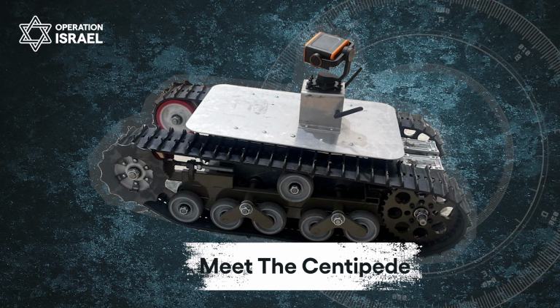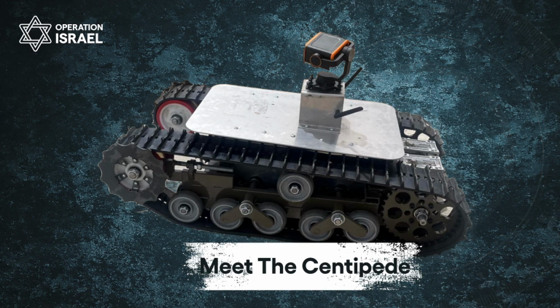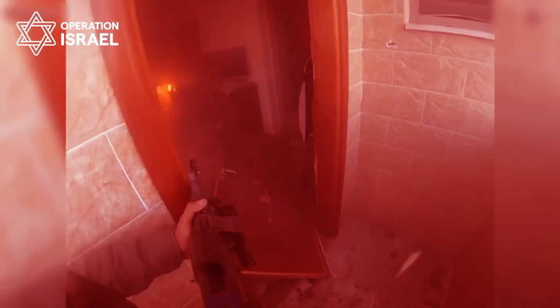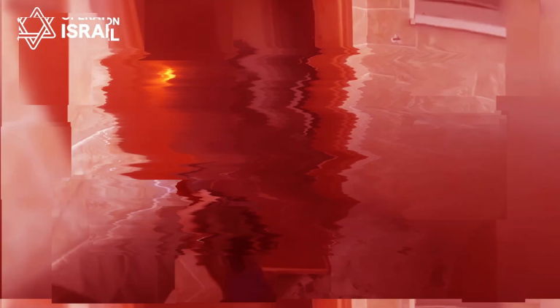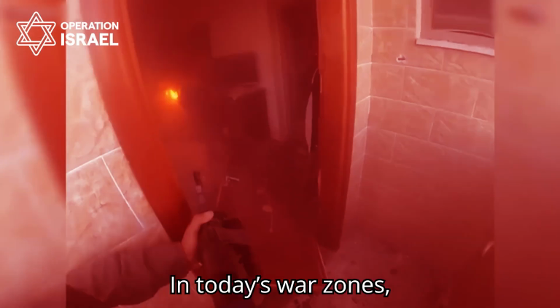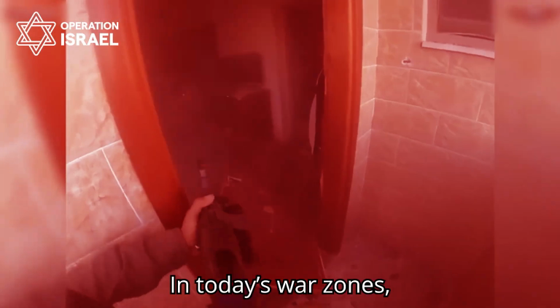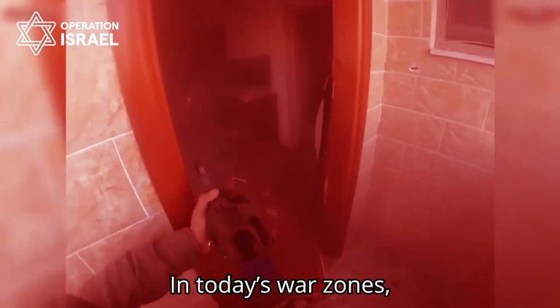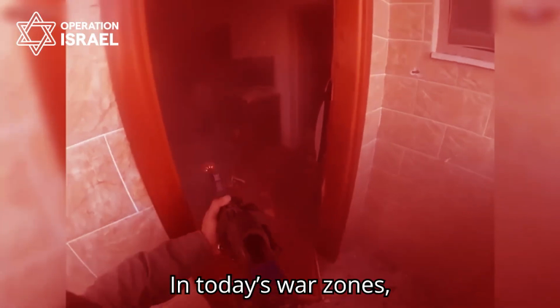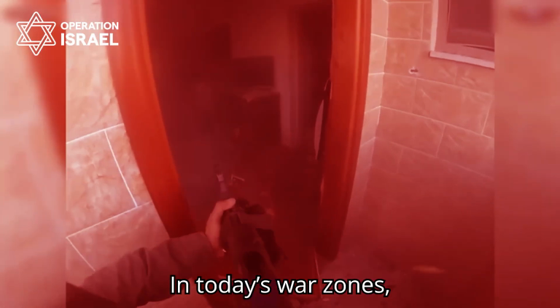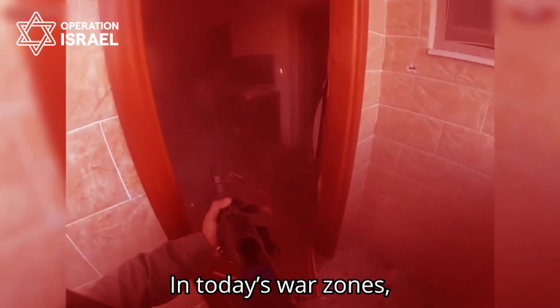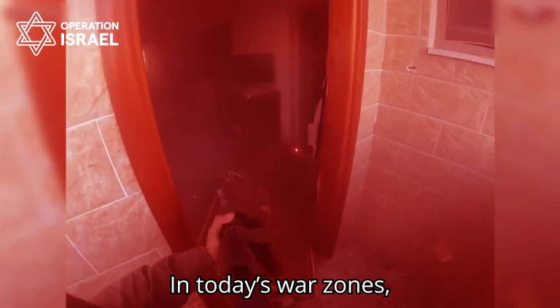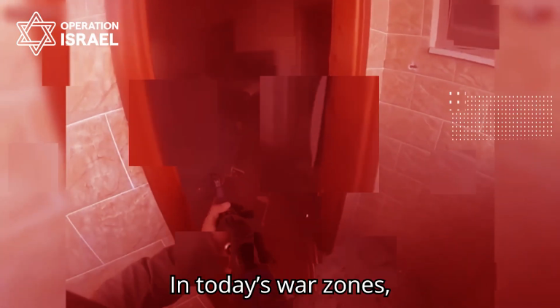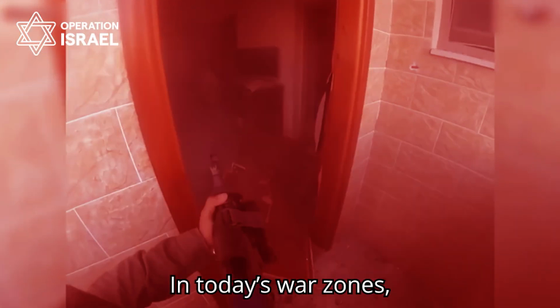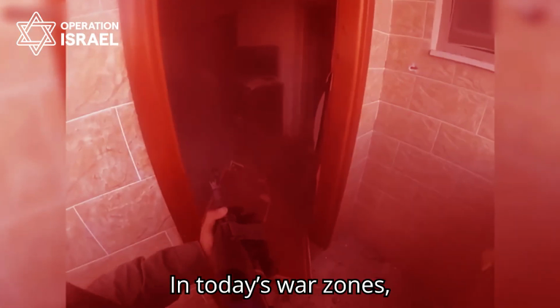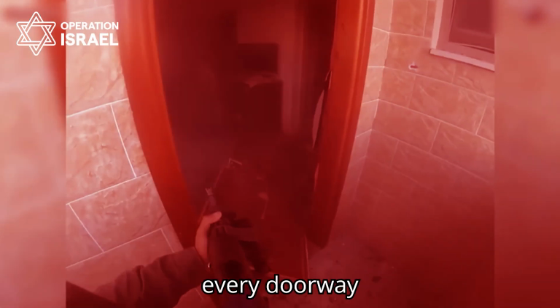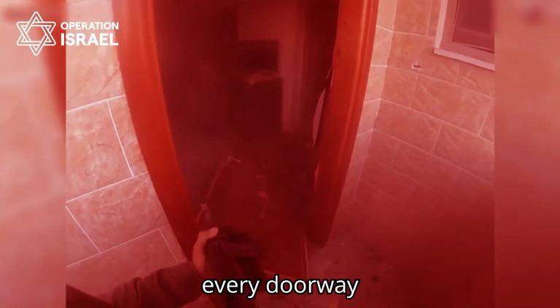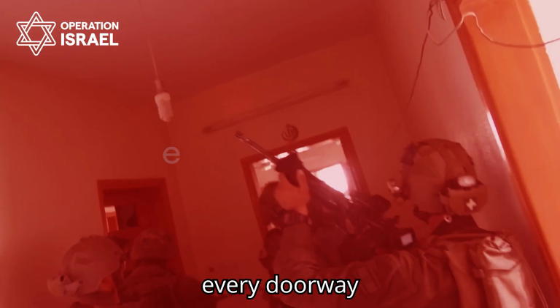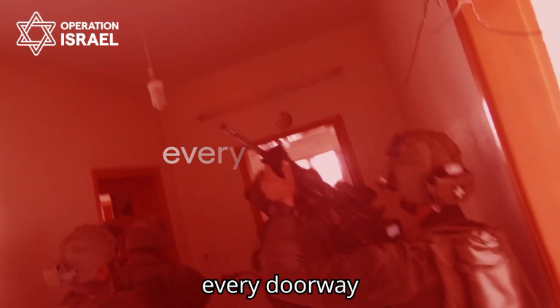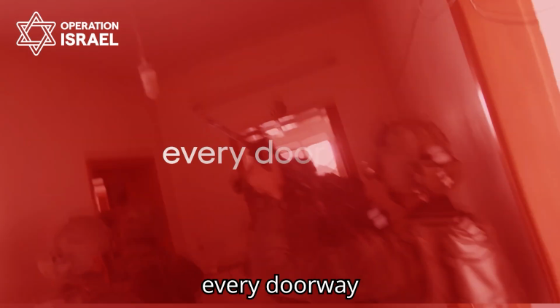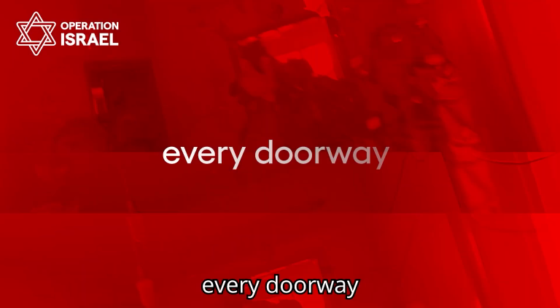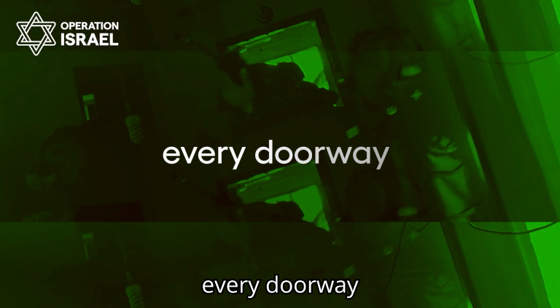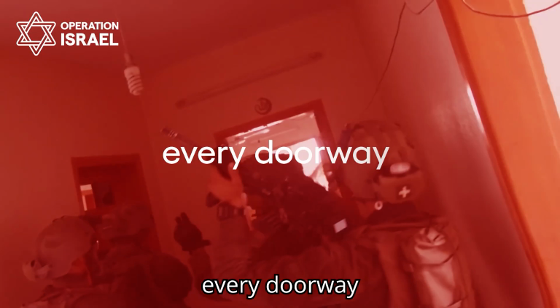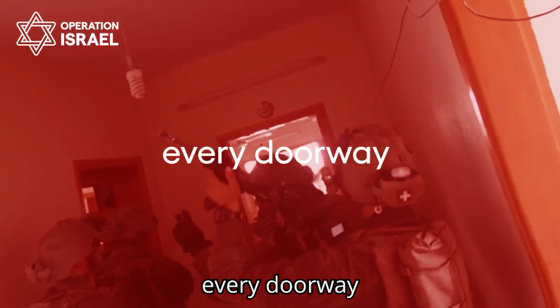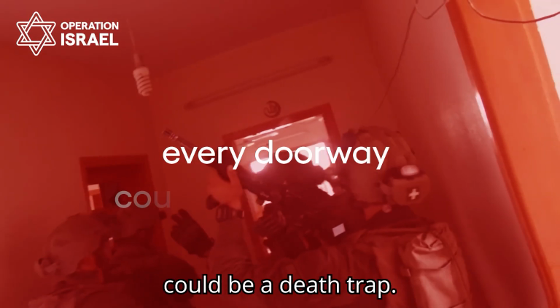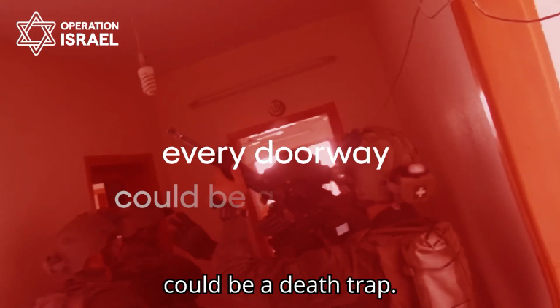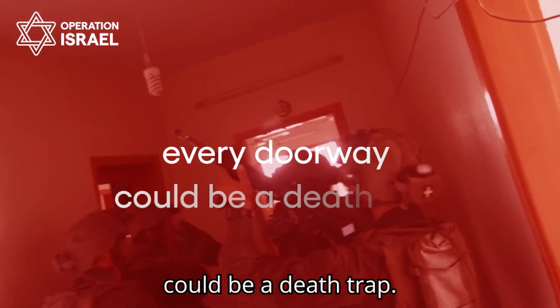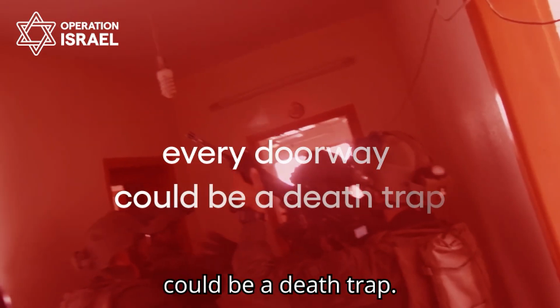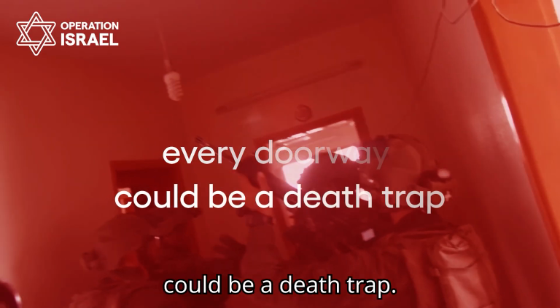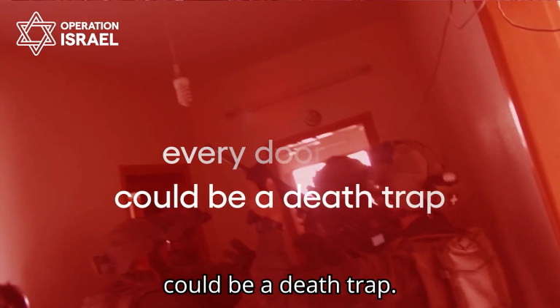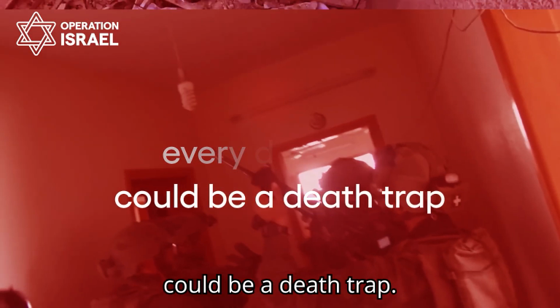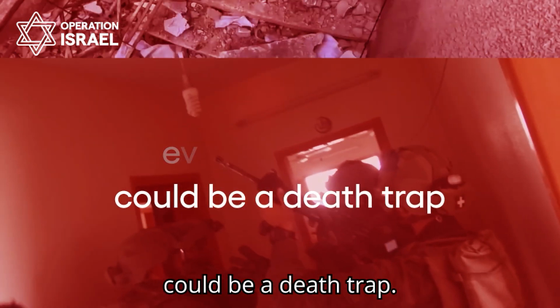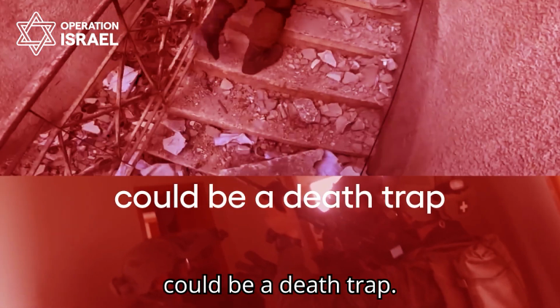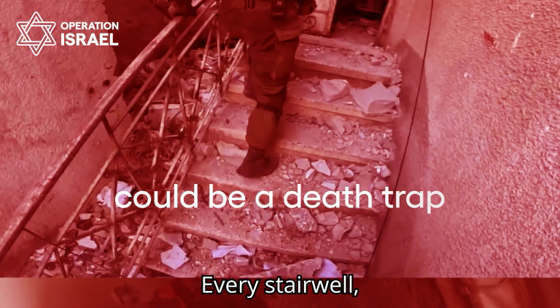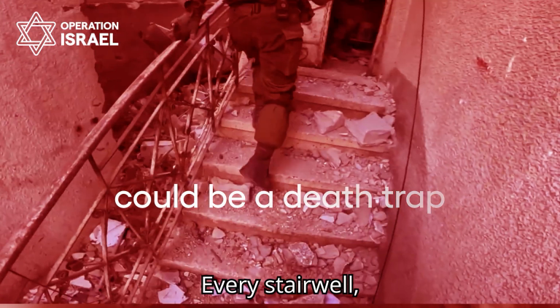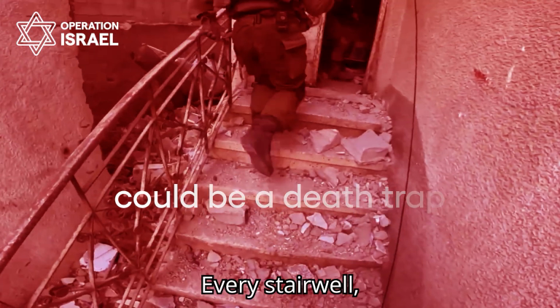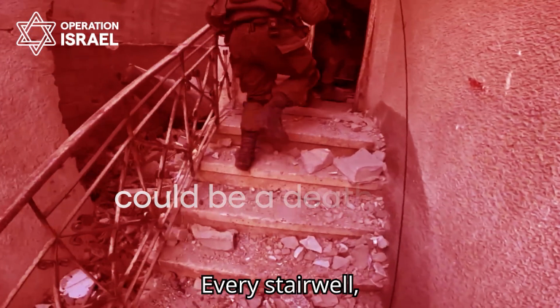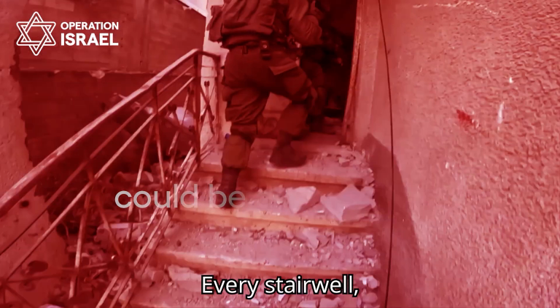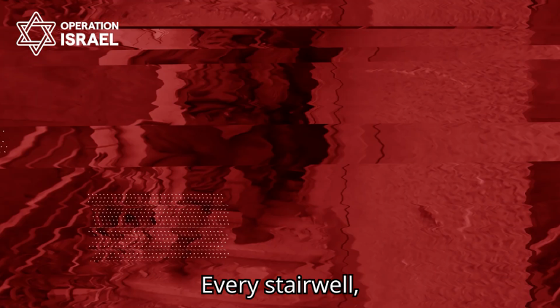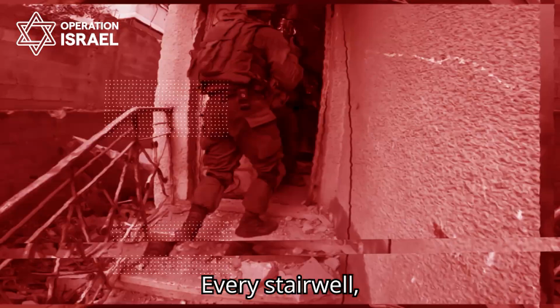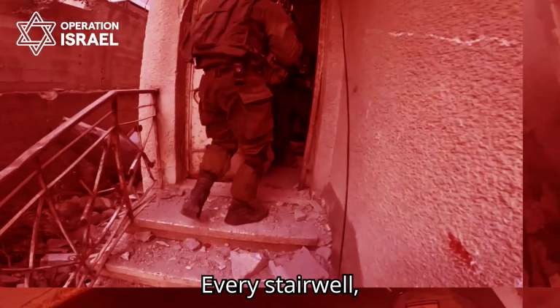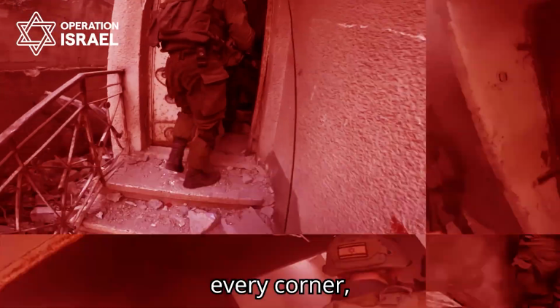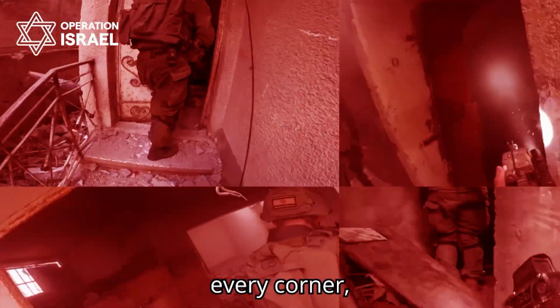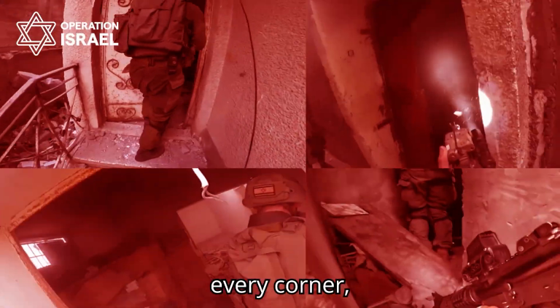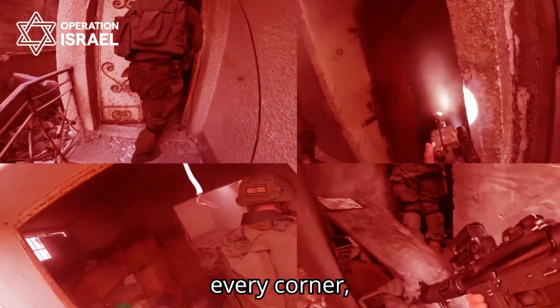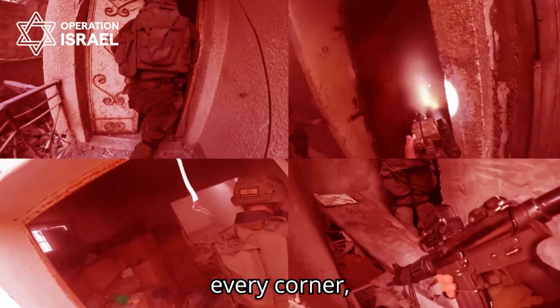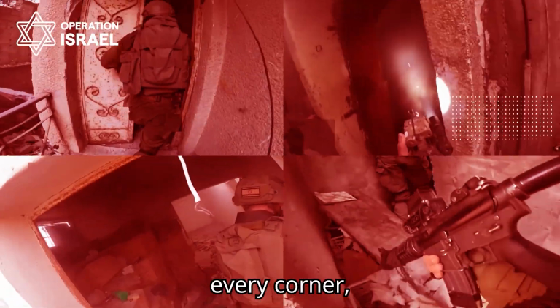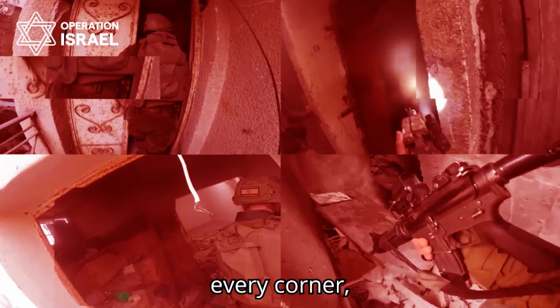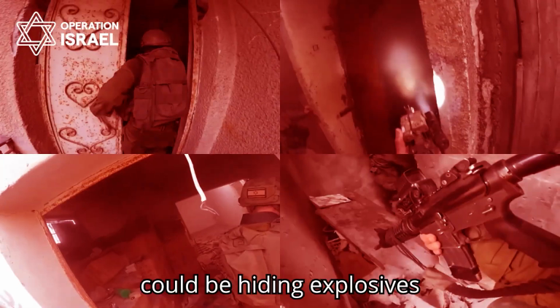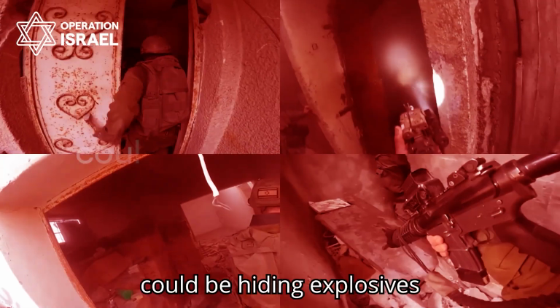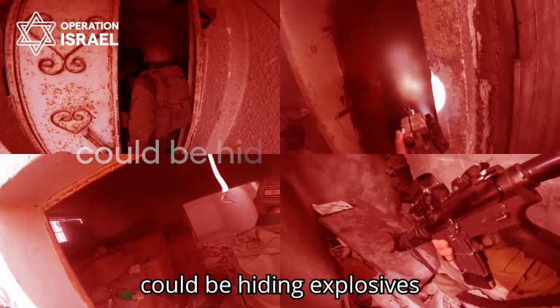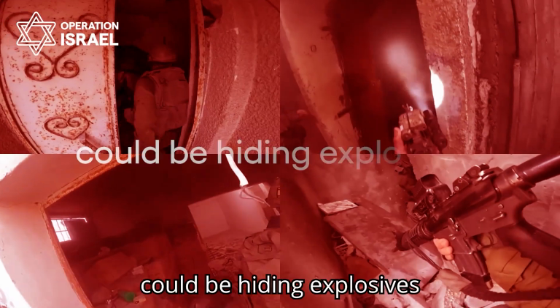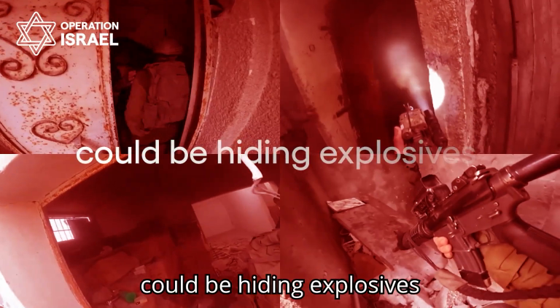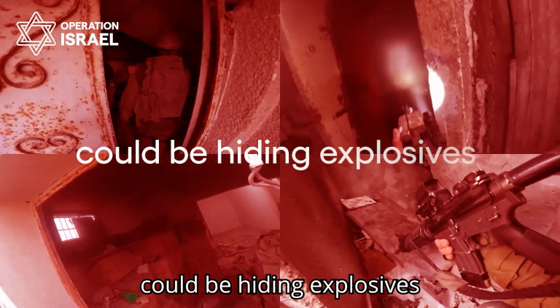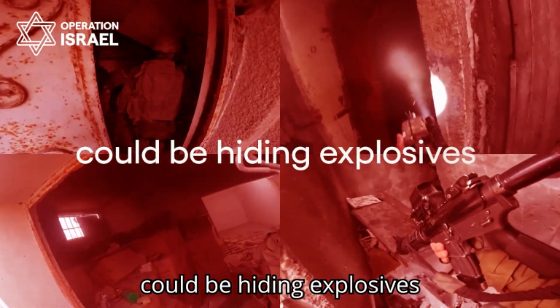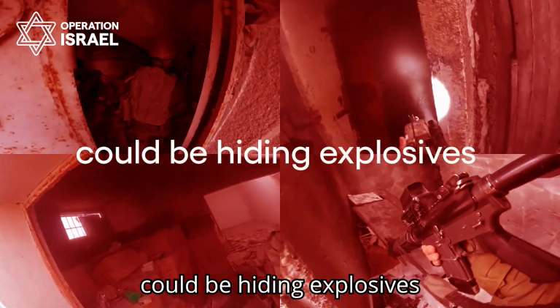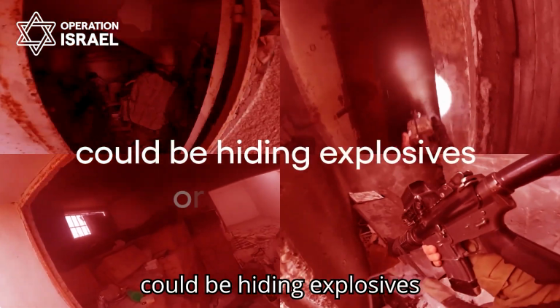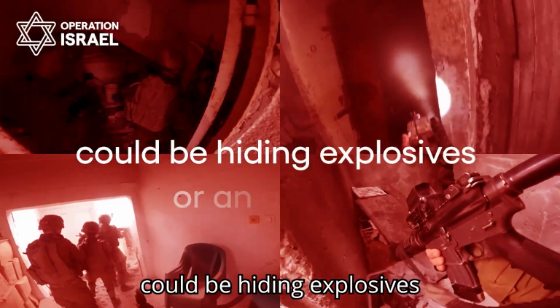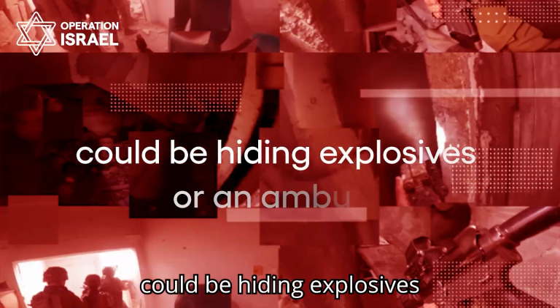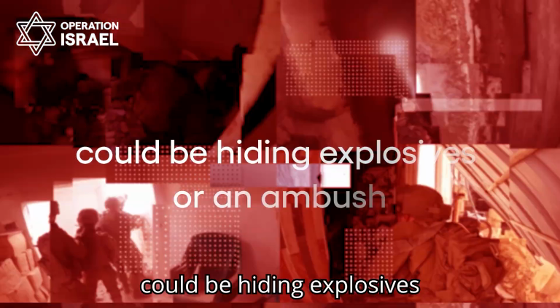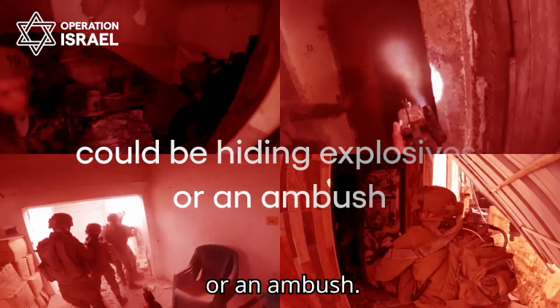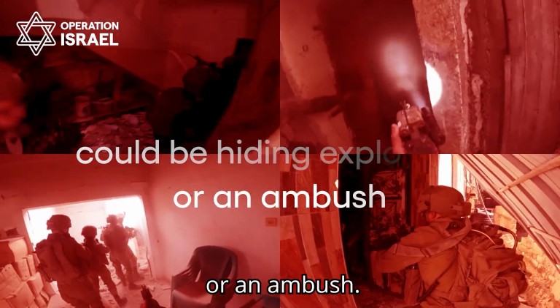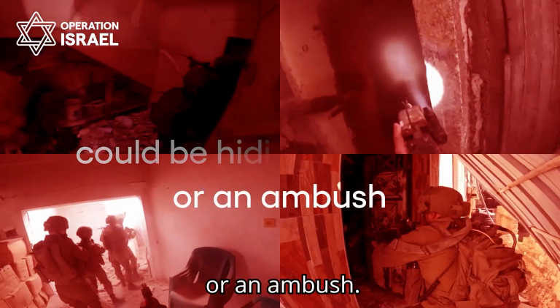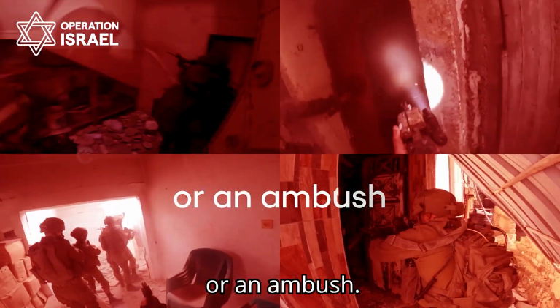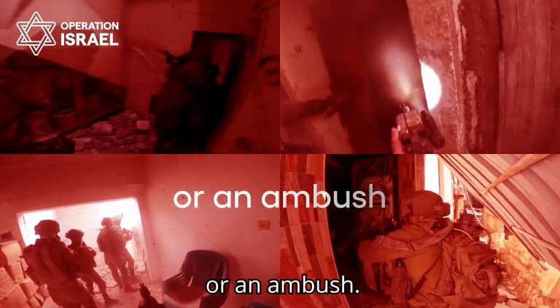In today's war zones, every doorway could be a death trap. Every stairwell, every corner could be hiding explosives or an ambush.